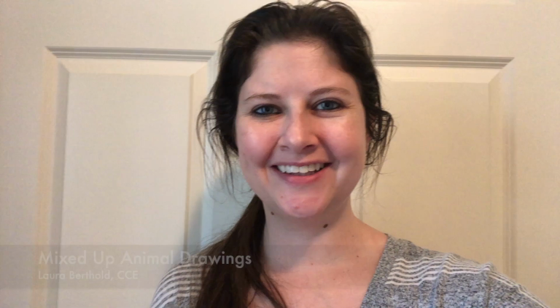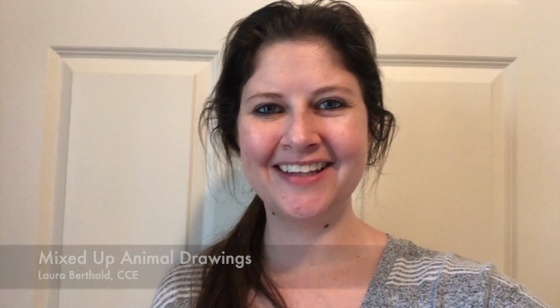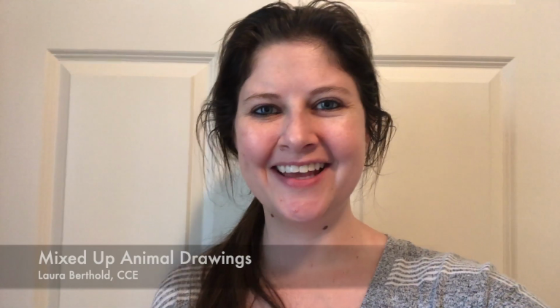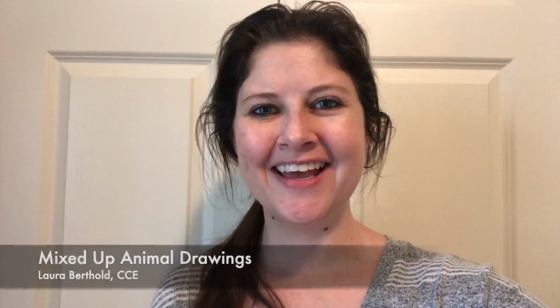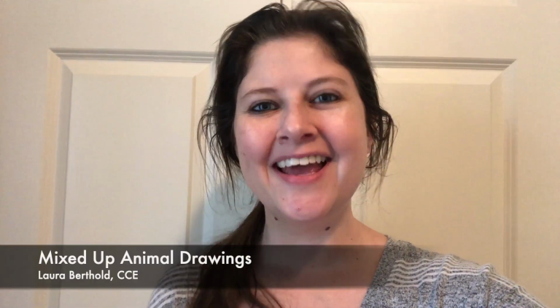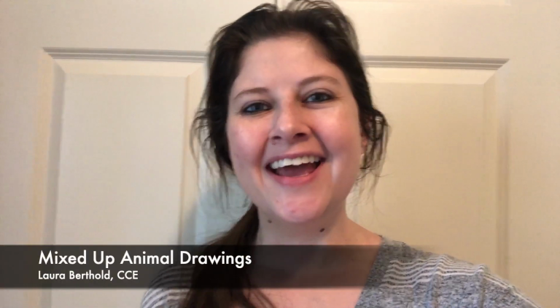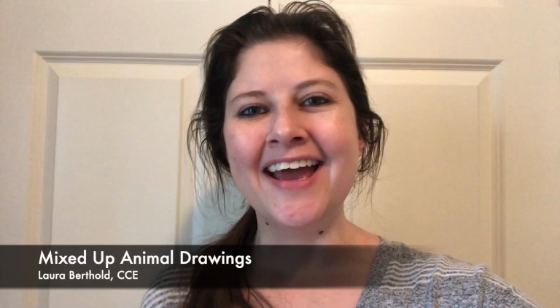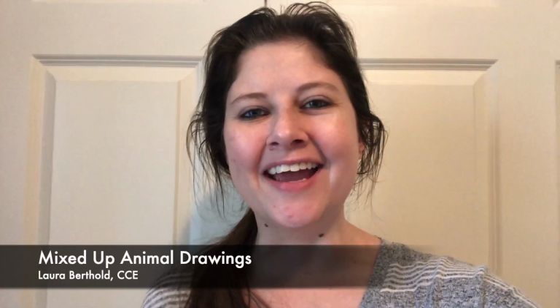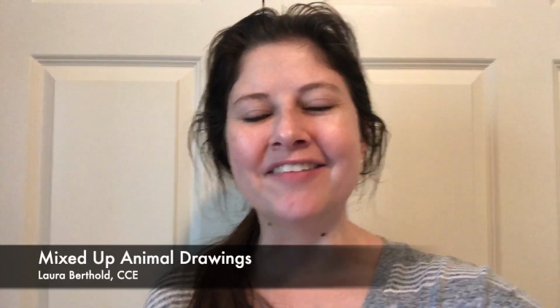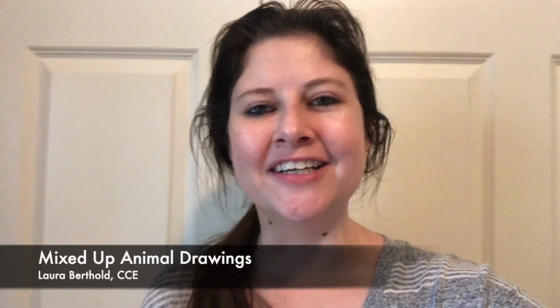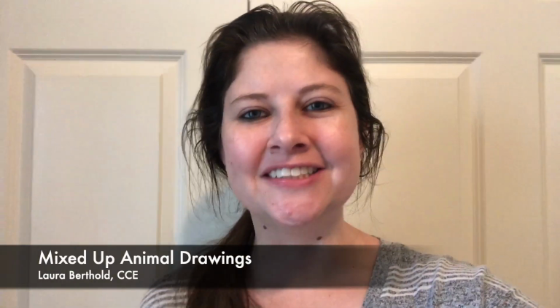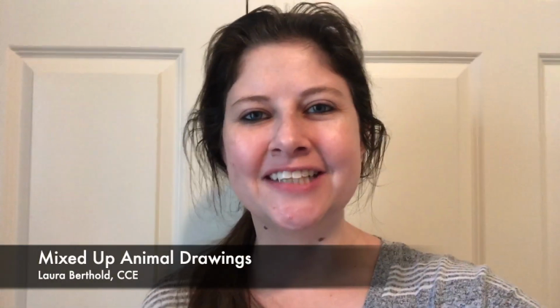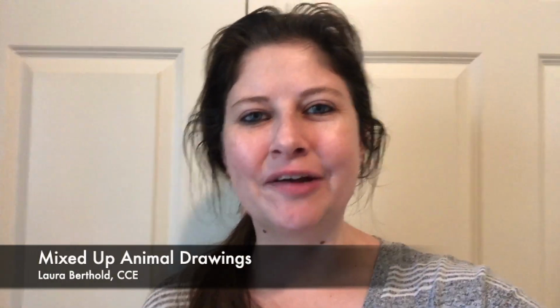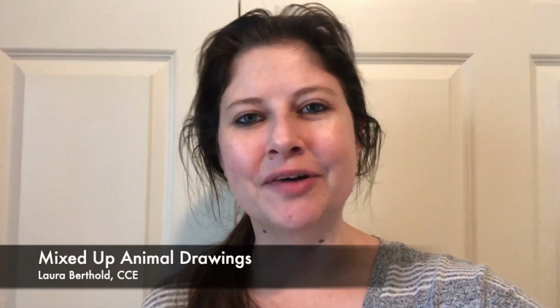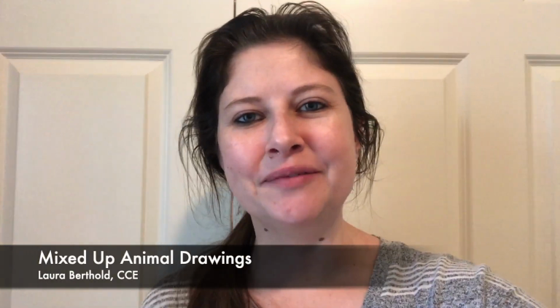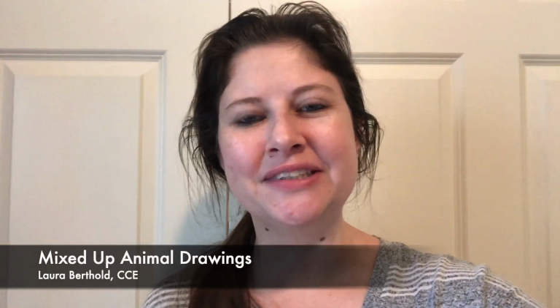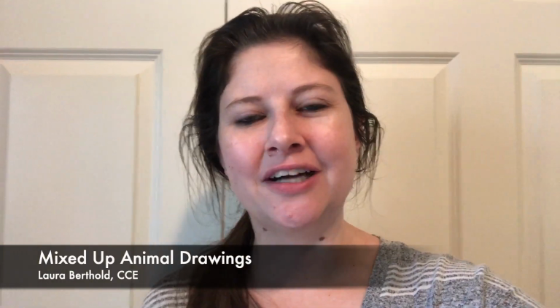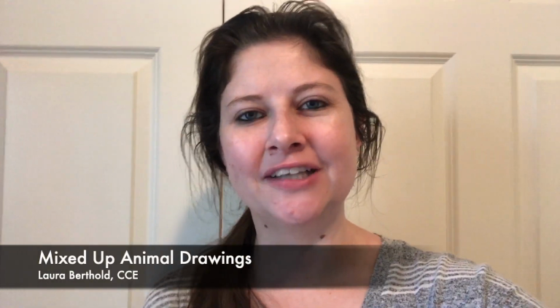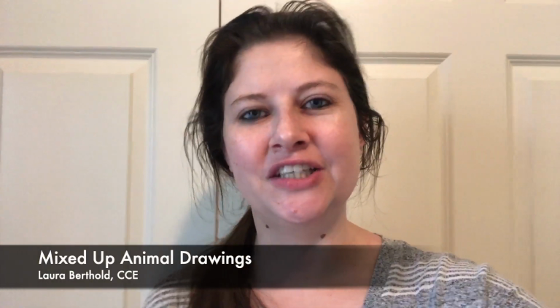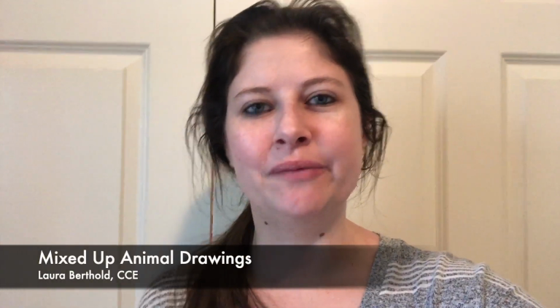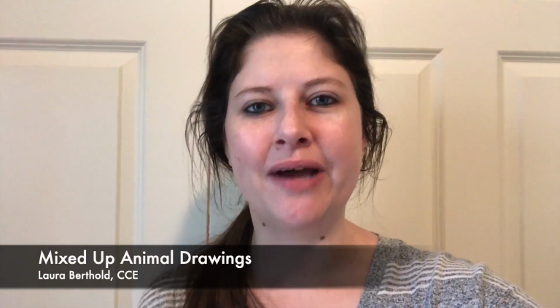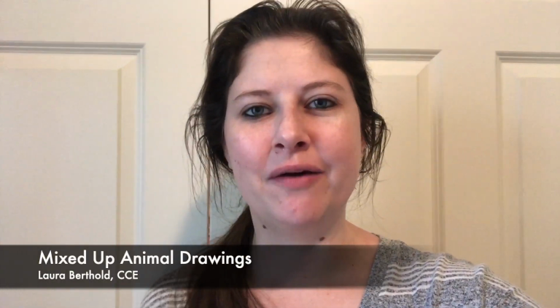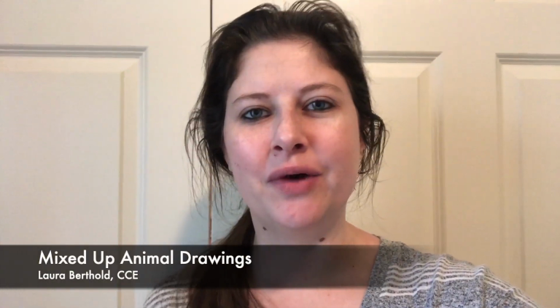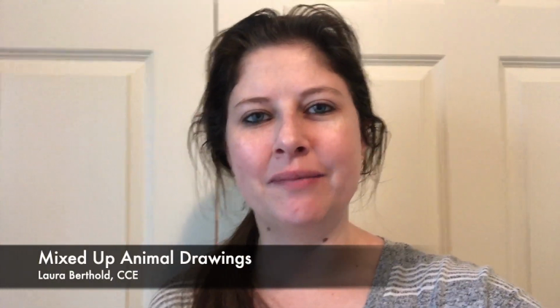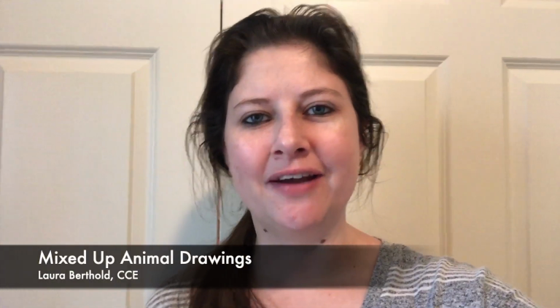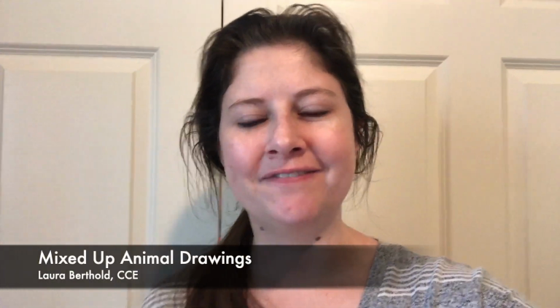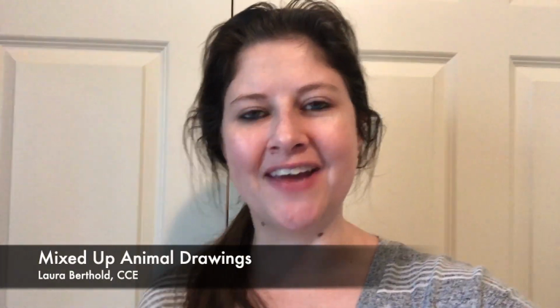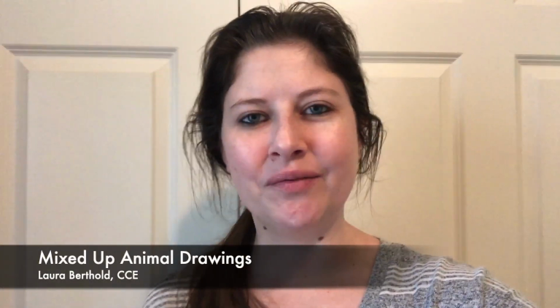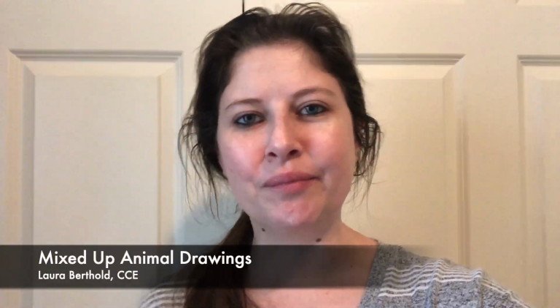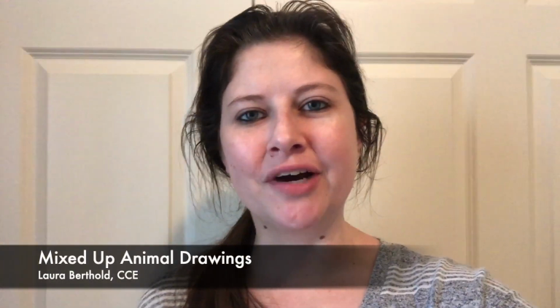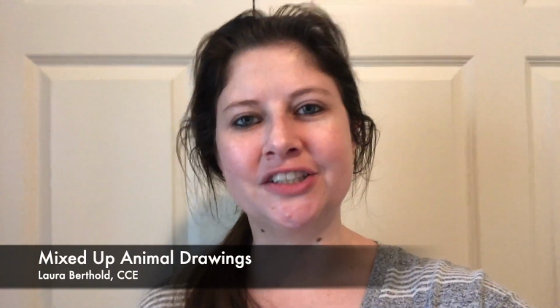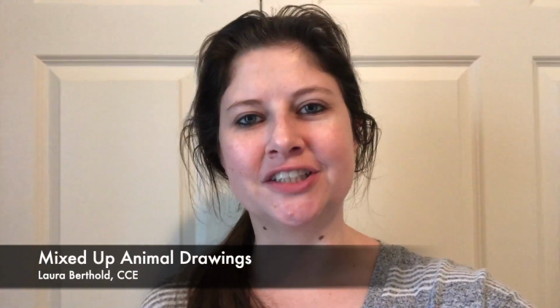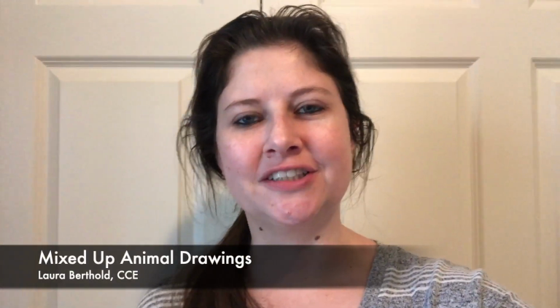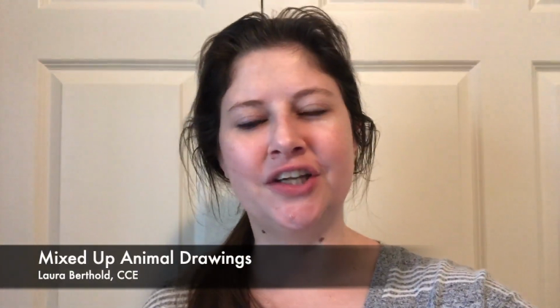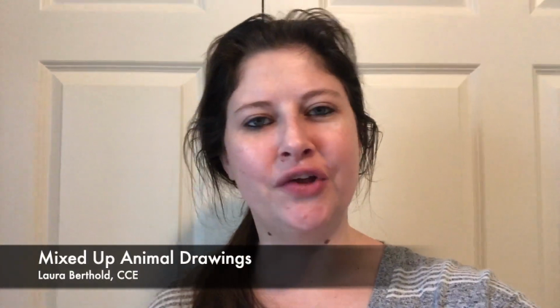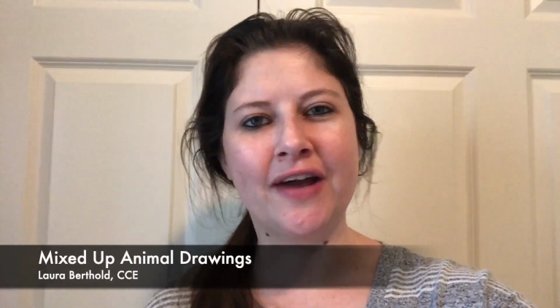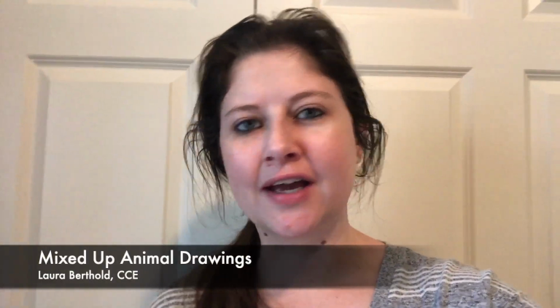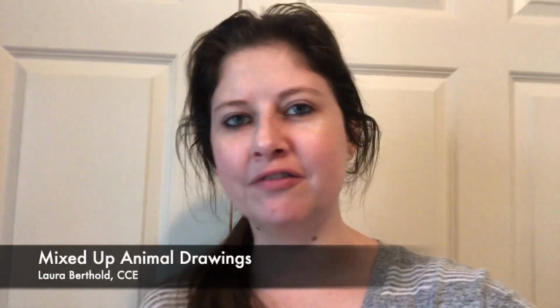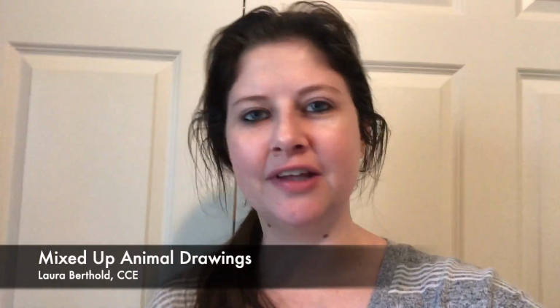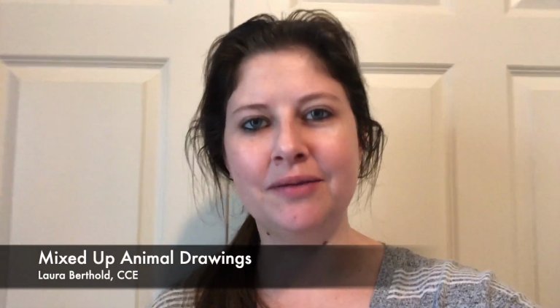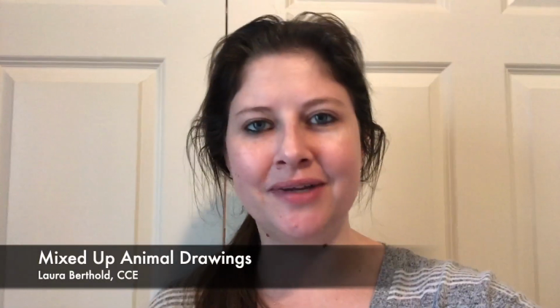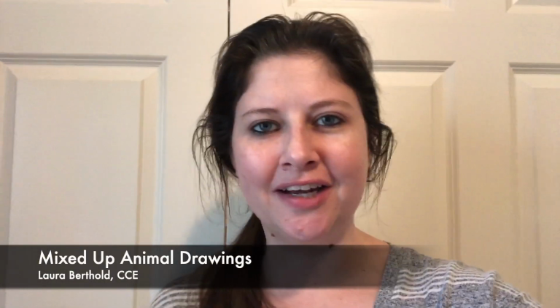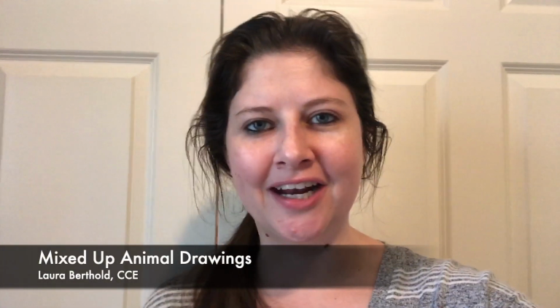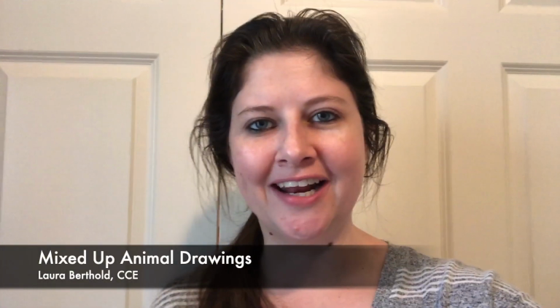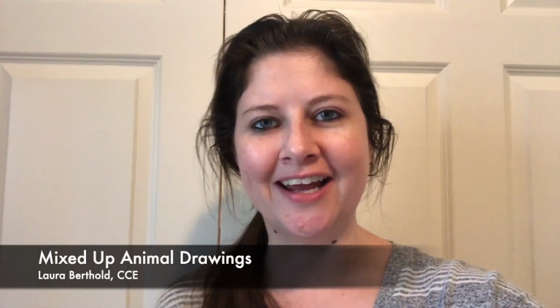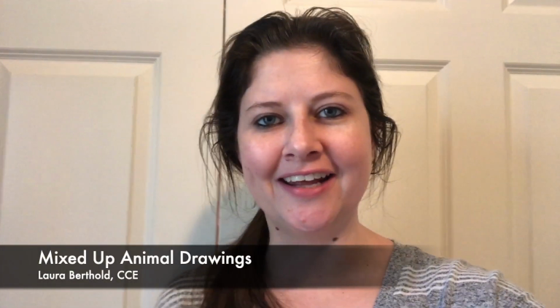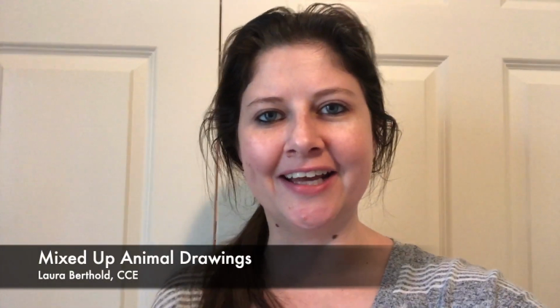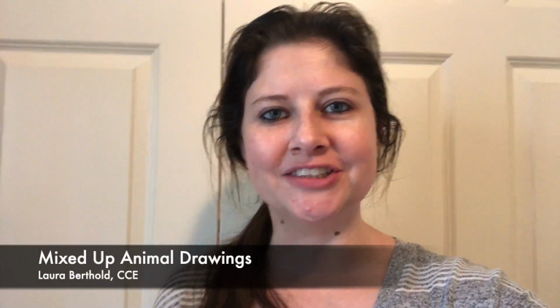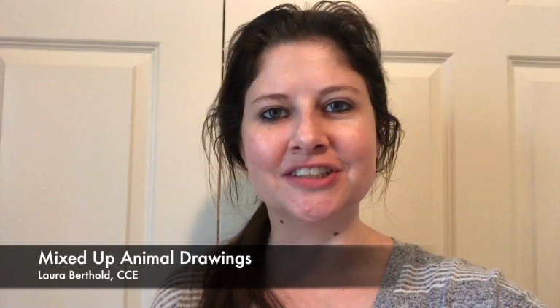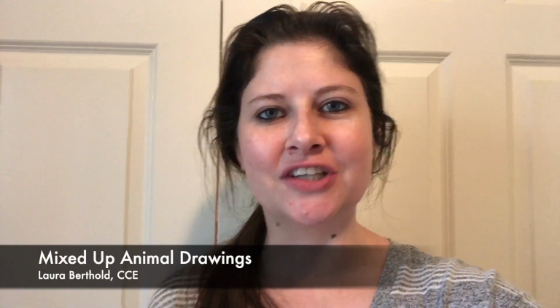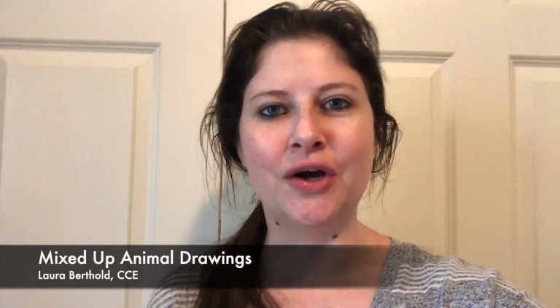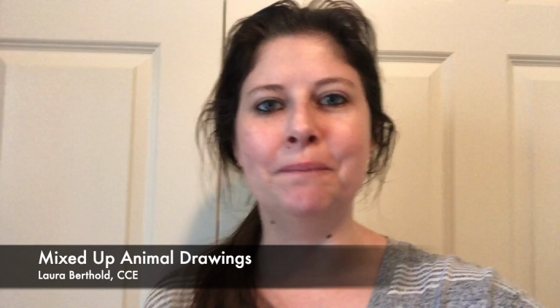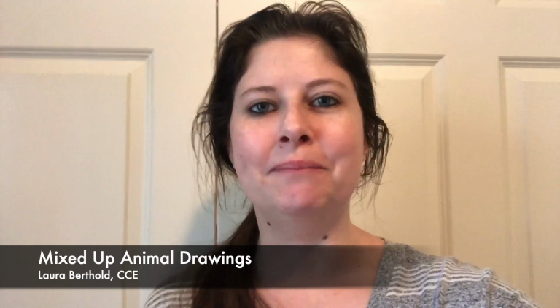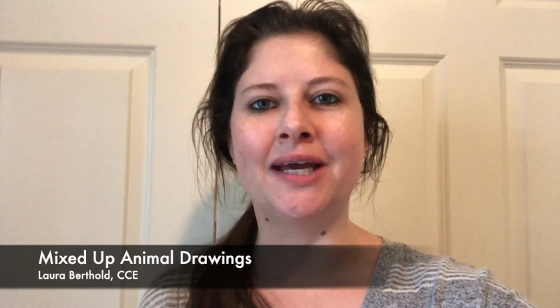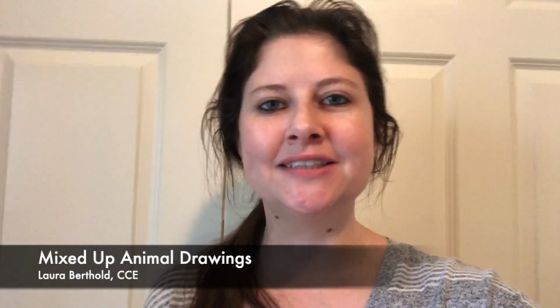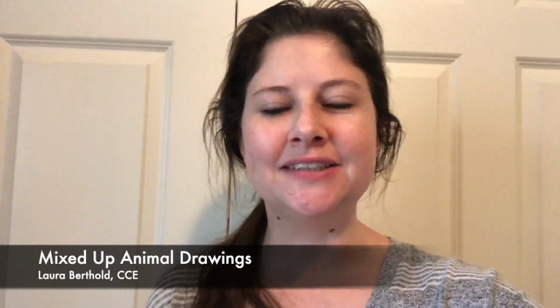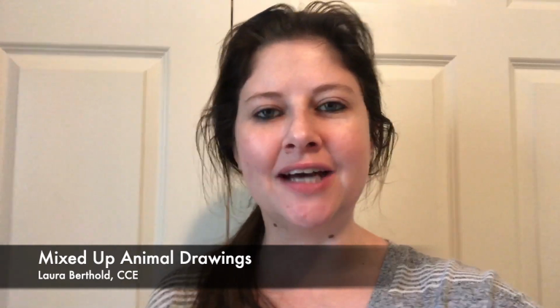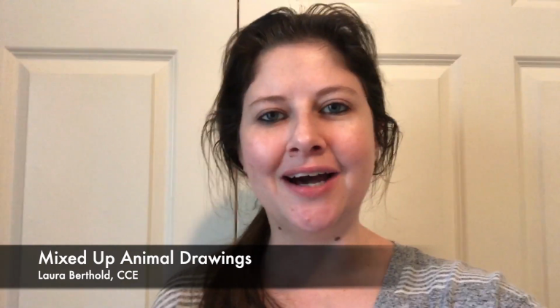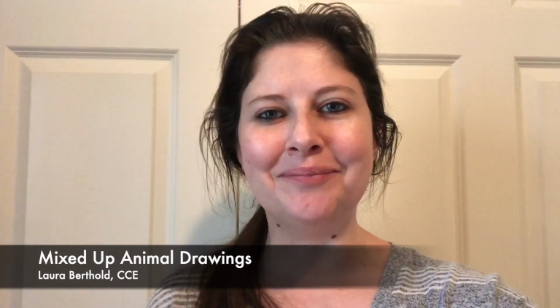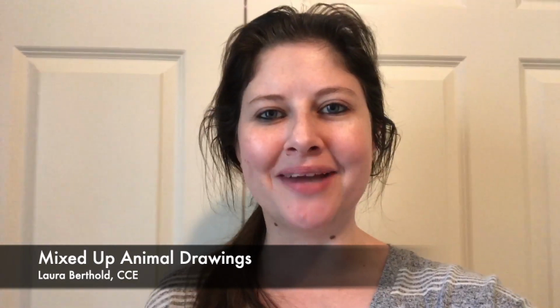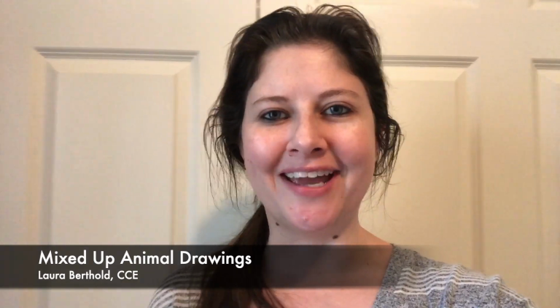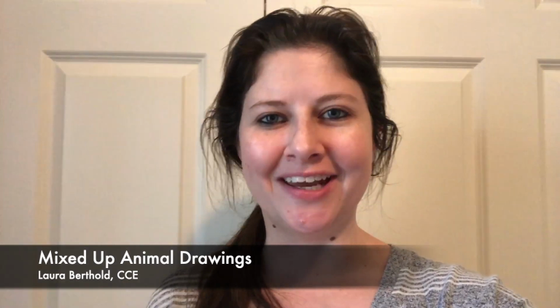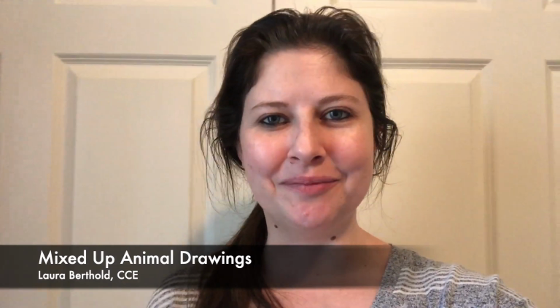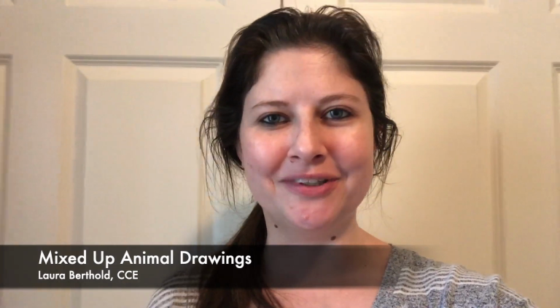Hey friends, today I'm going to be talking to you about one of my favorite projects to do that can really be done at any age. It's called Mixed Up Animals.